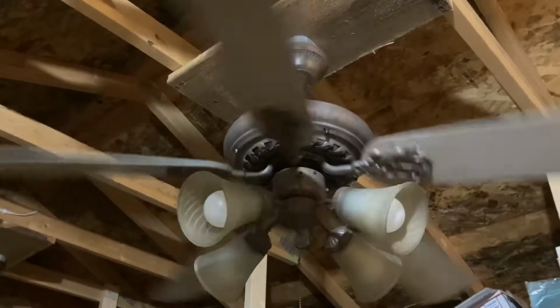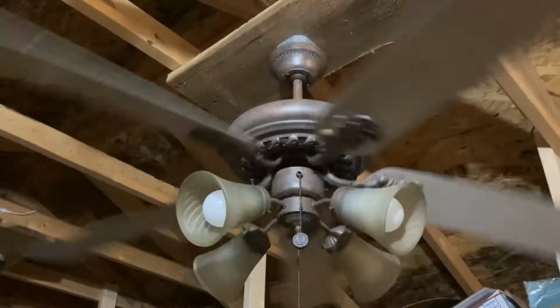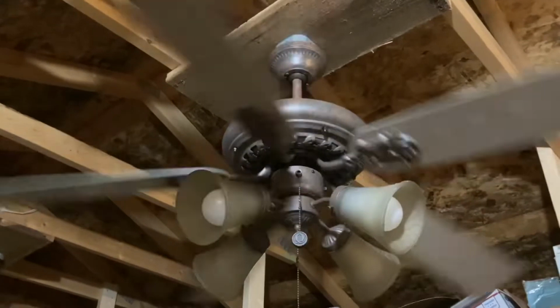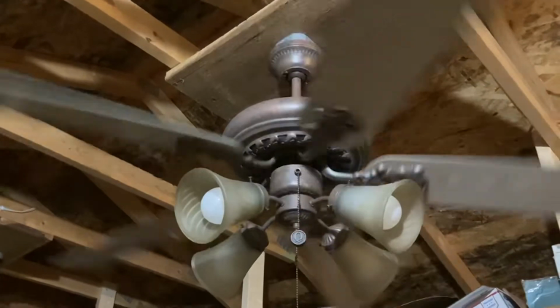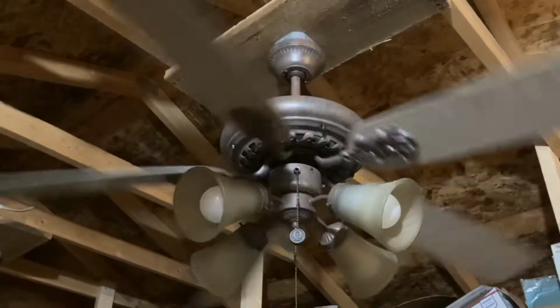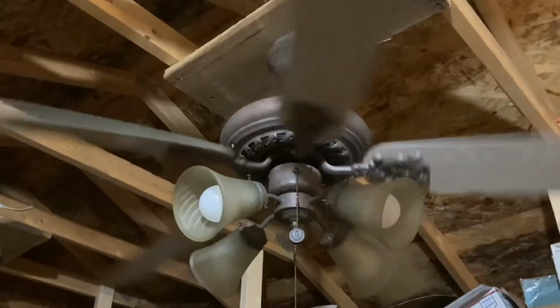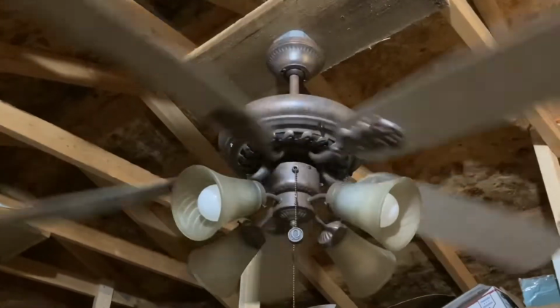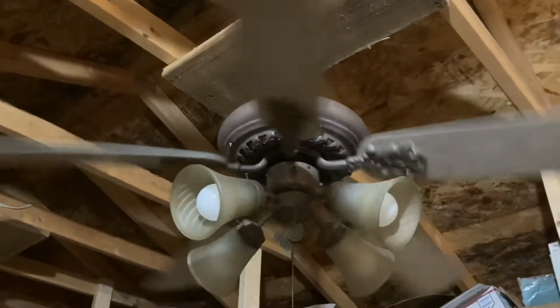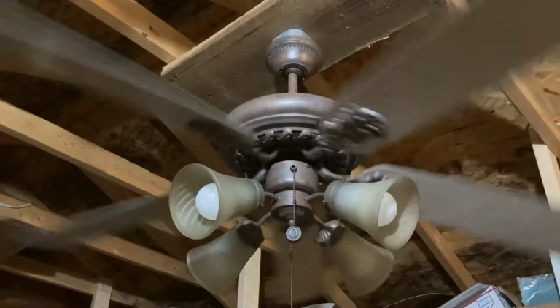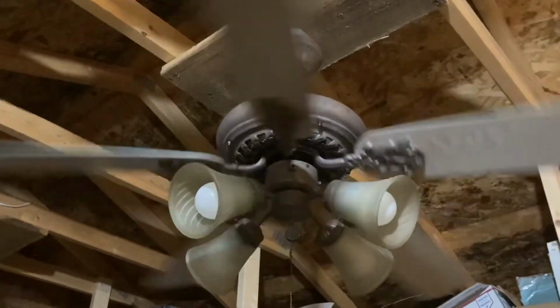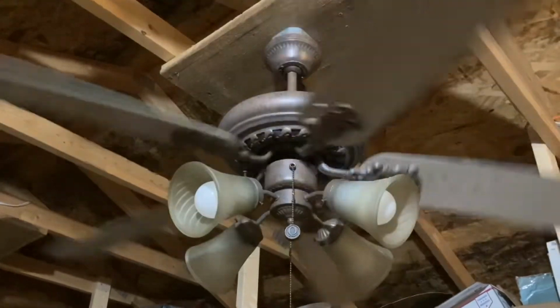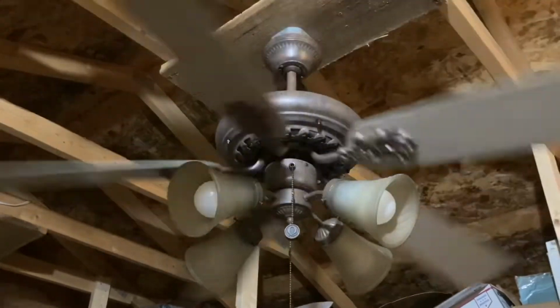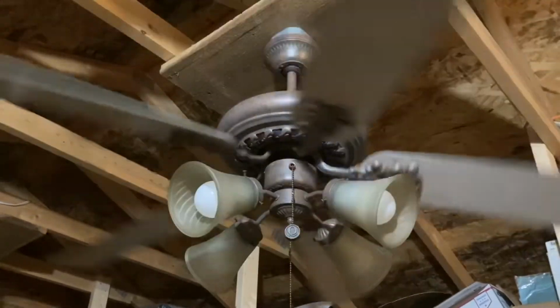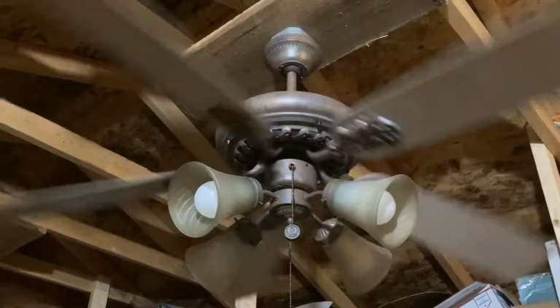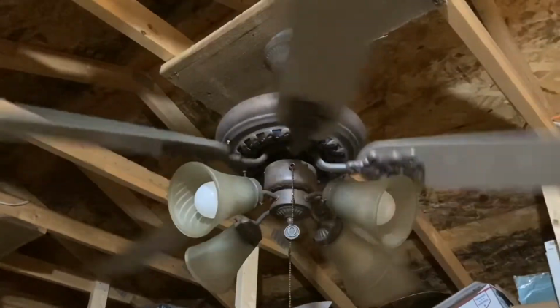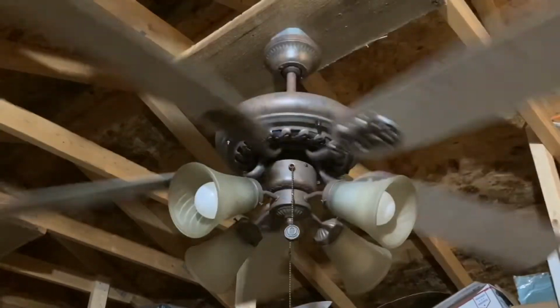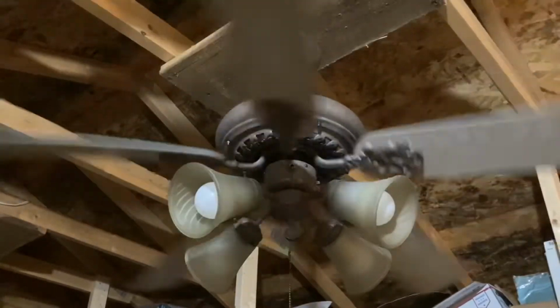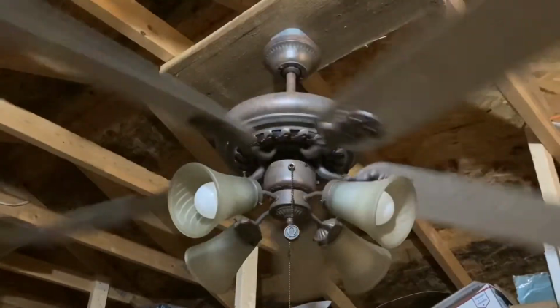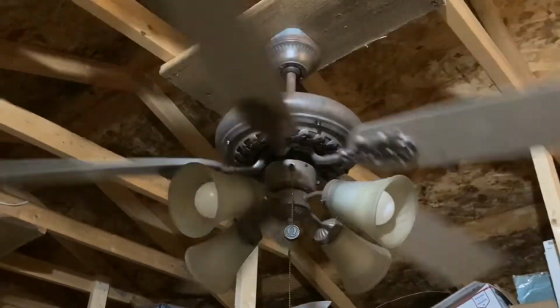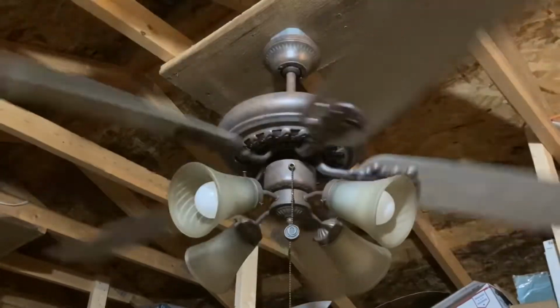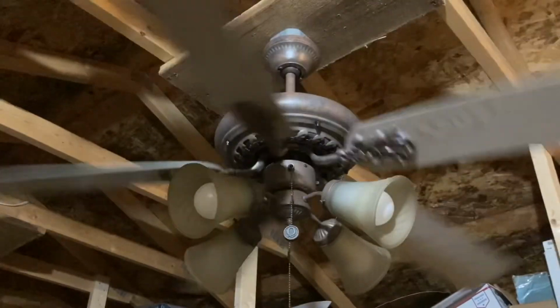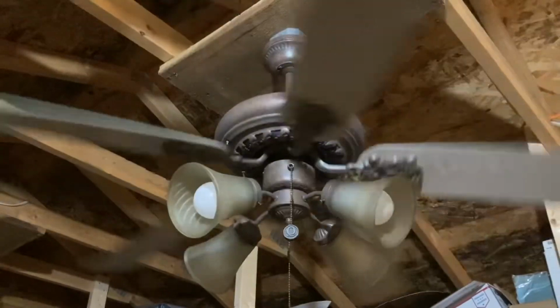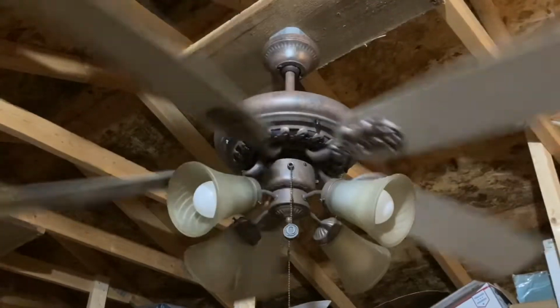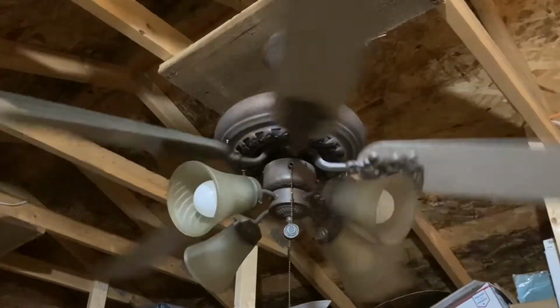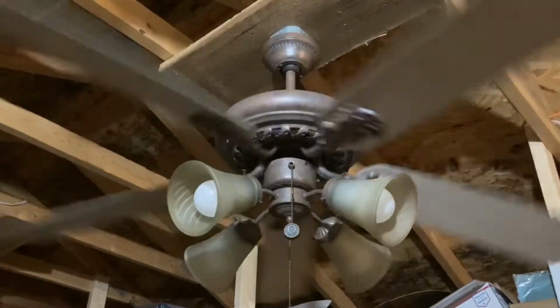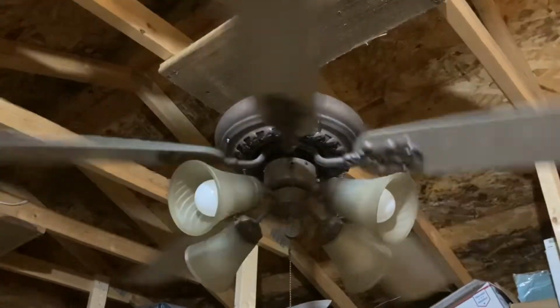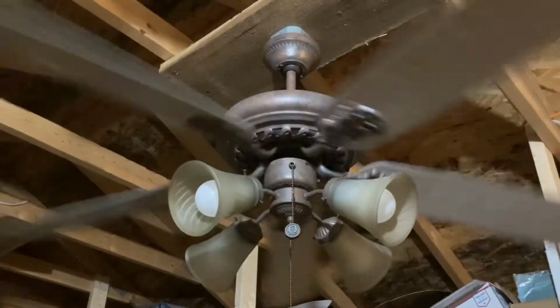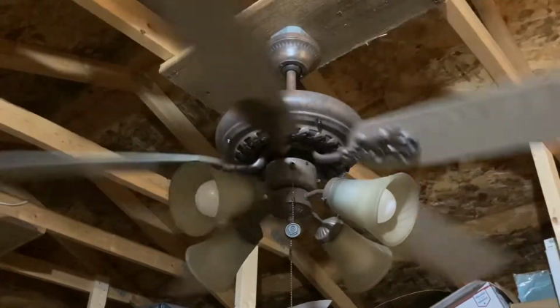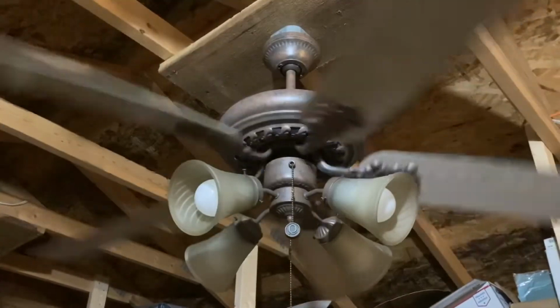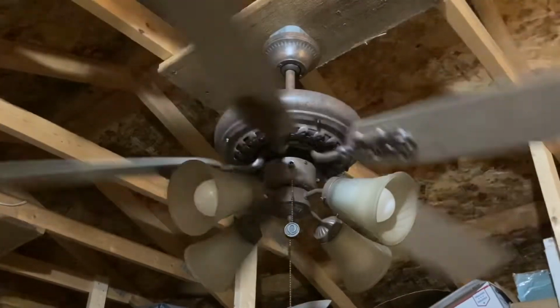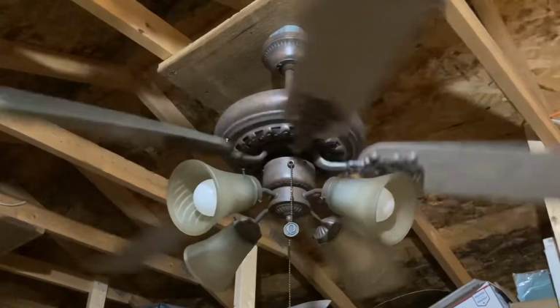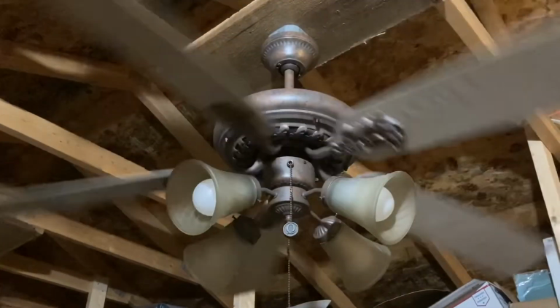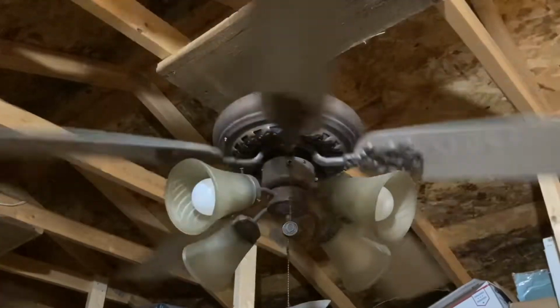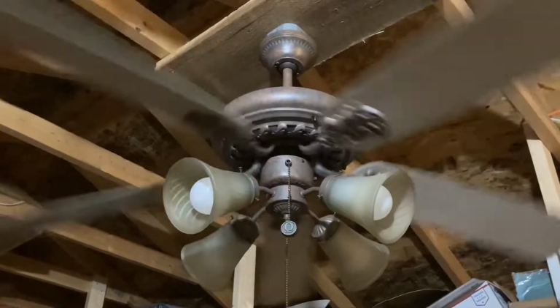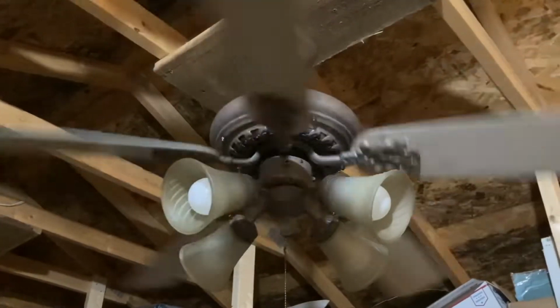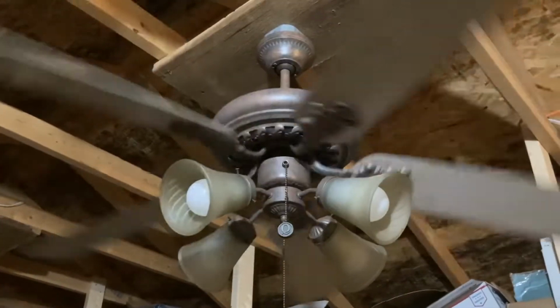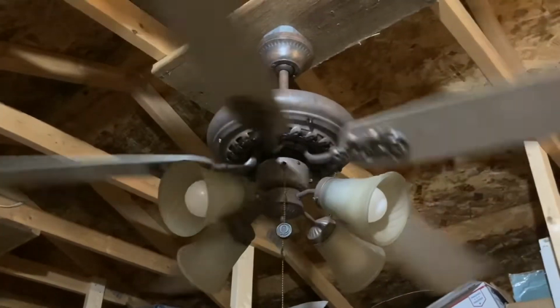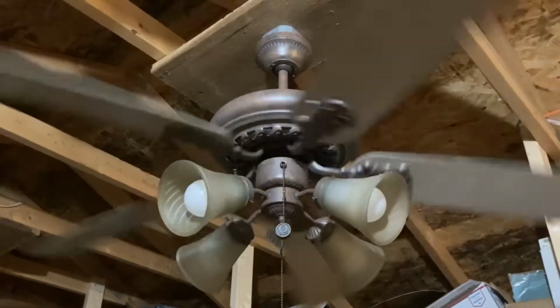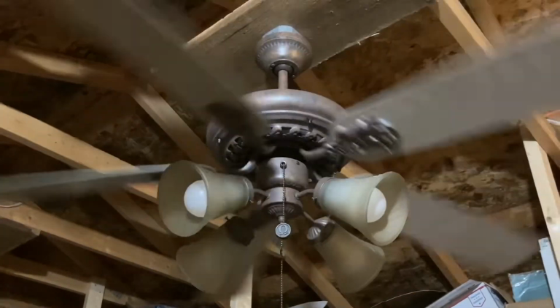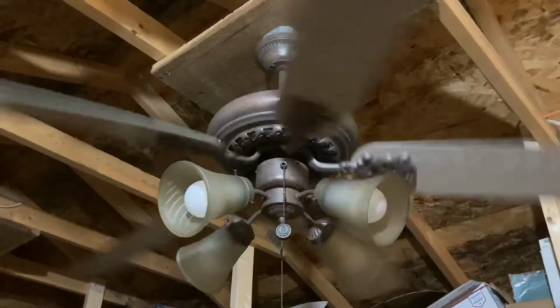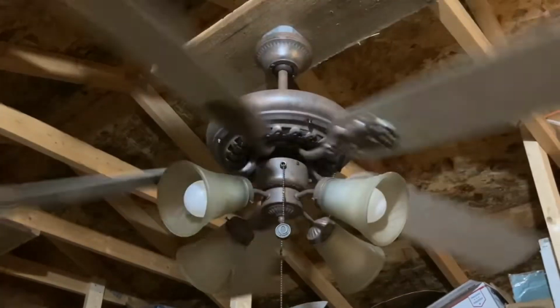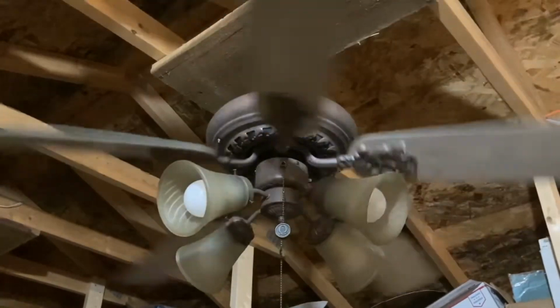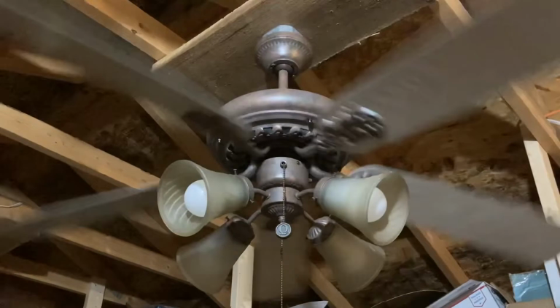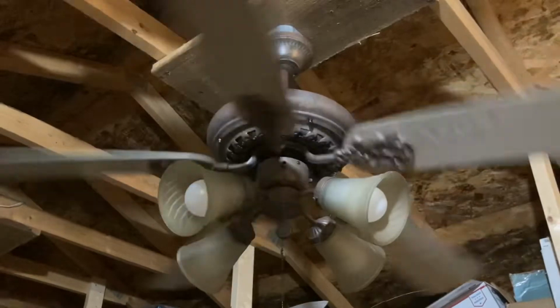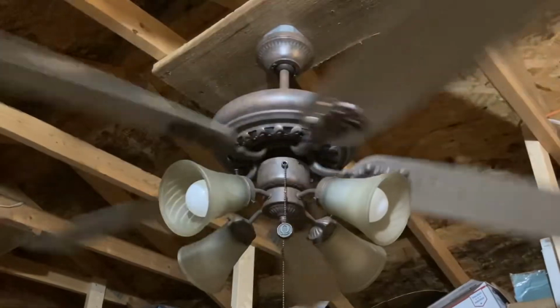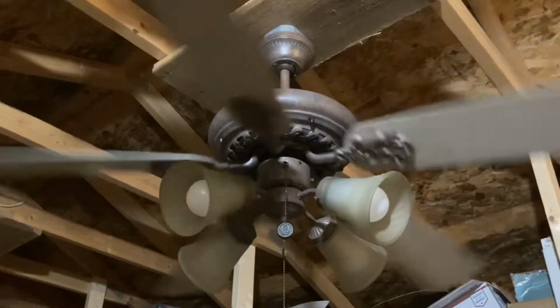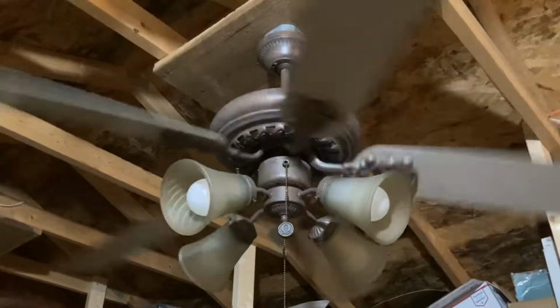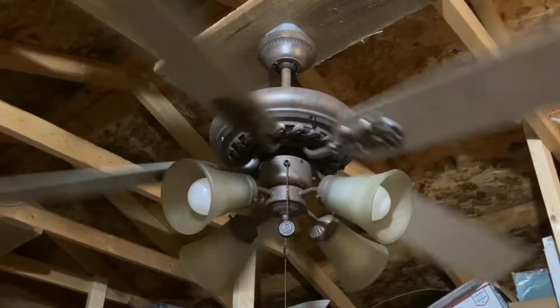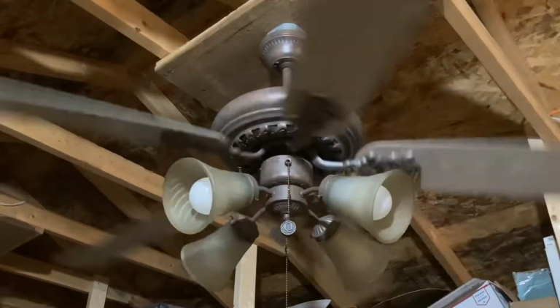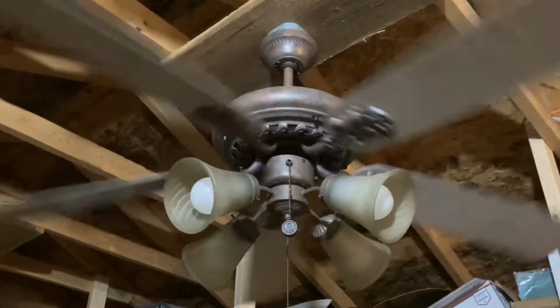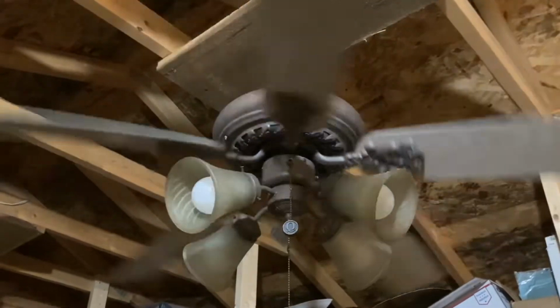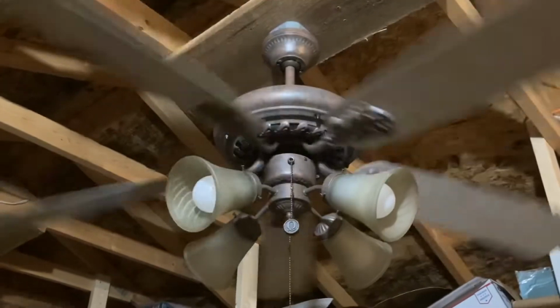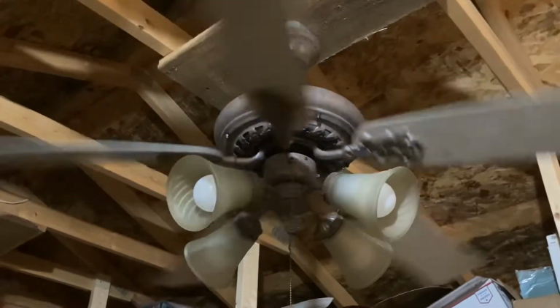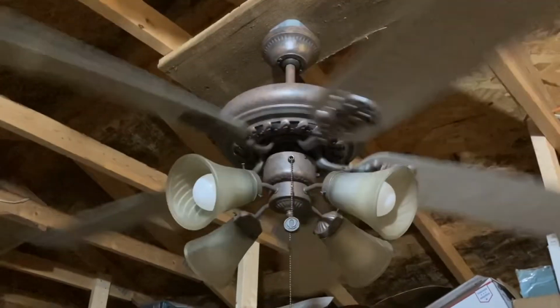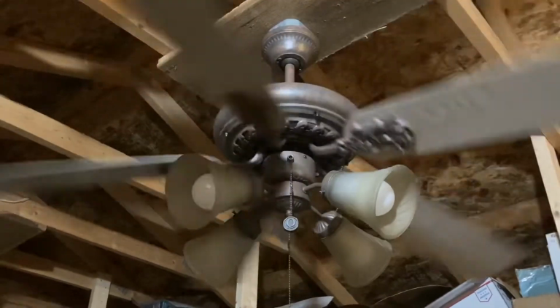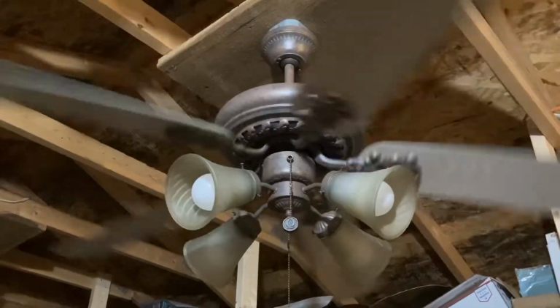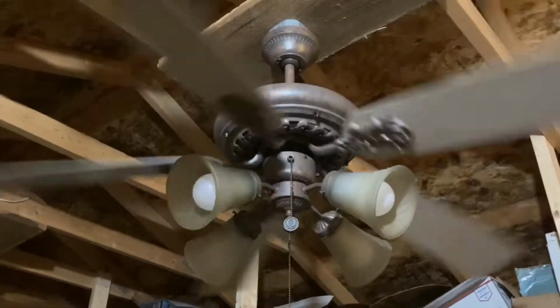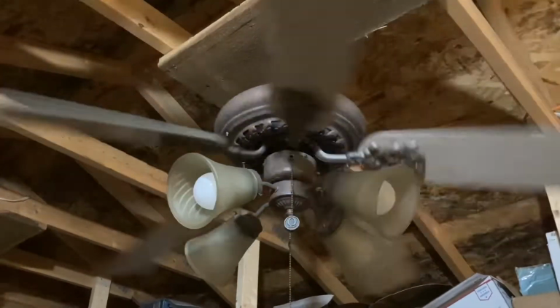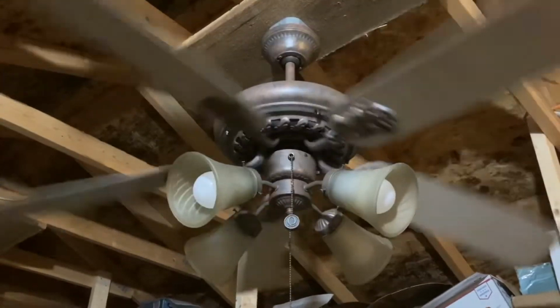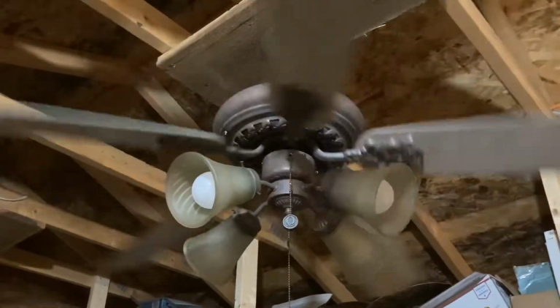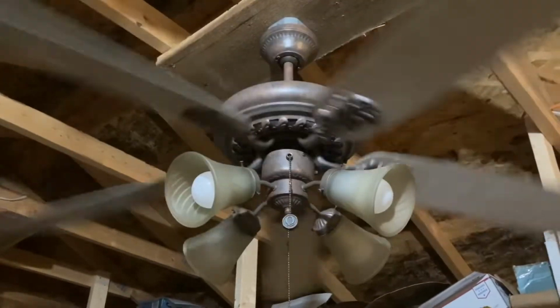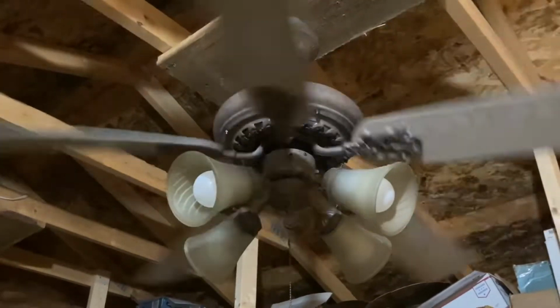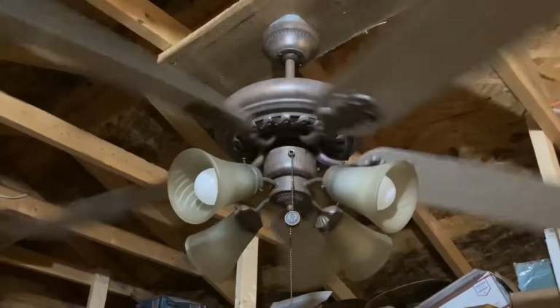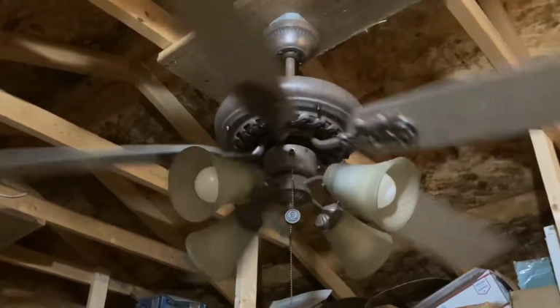The globes are not original to this light kit. The light kit only had three shades on it, which I assume the fourth broke.